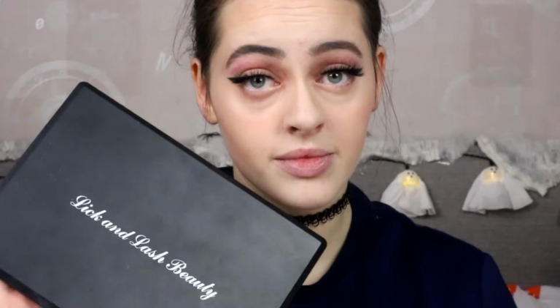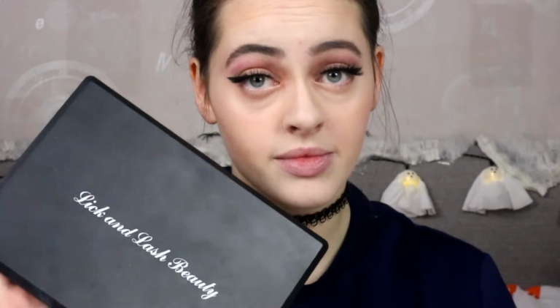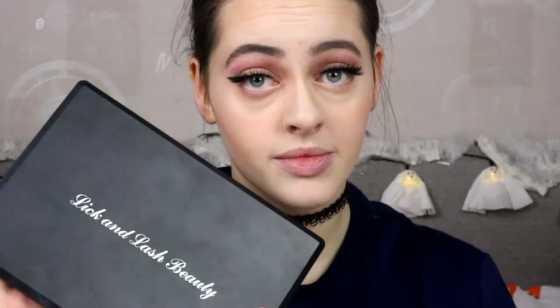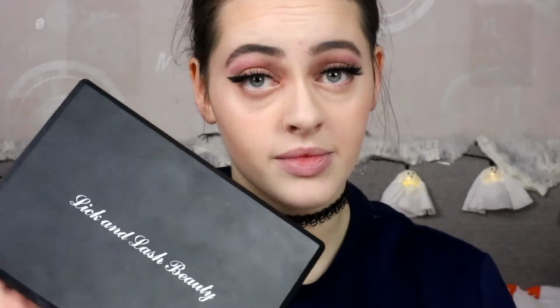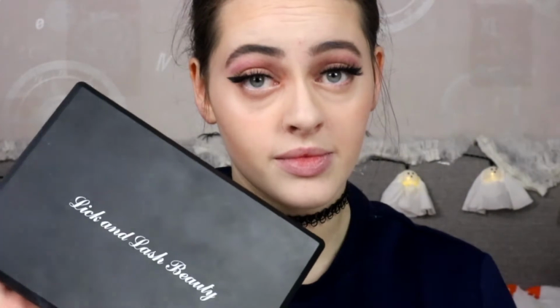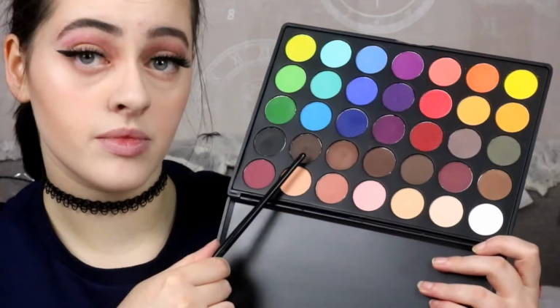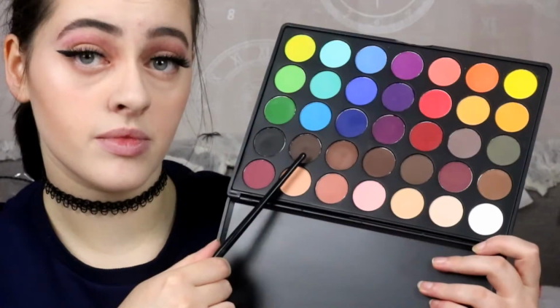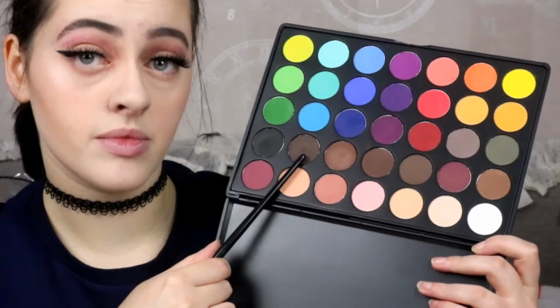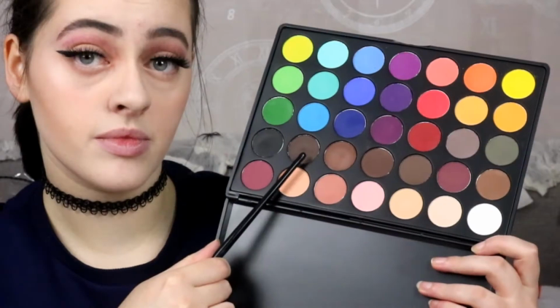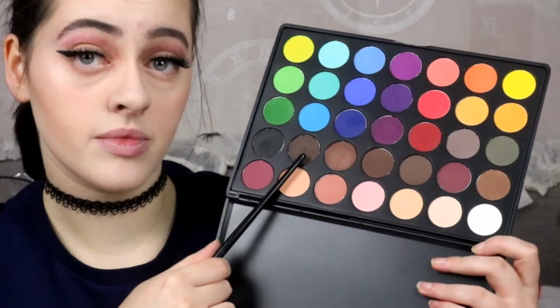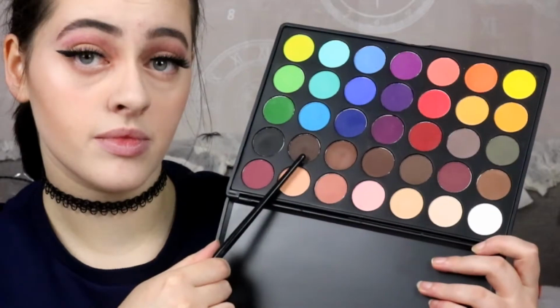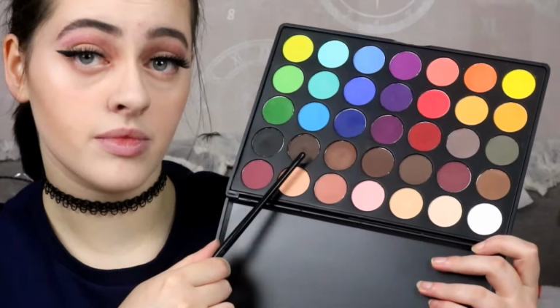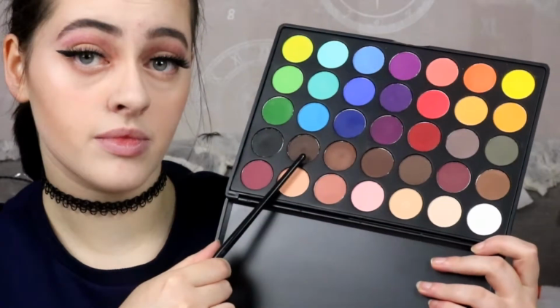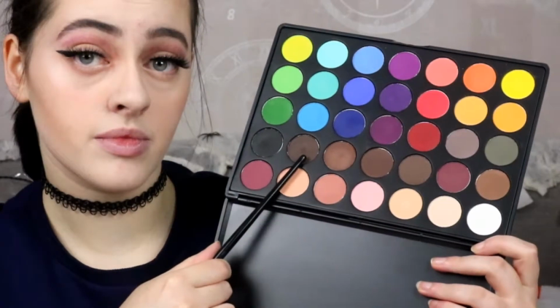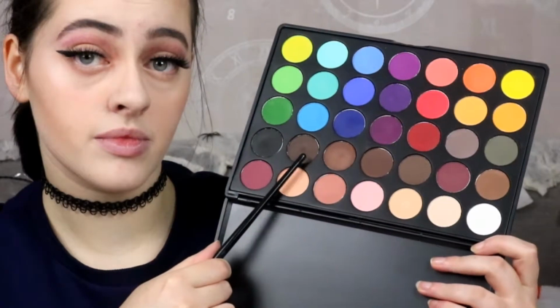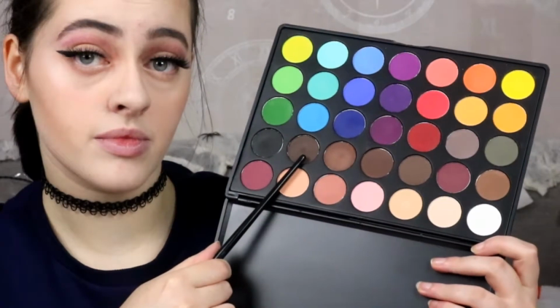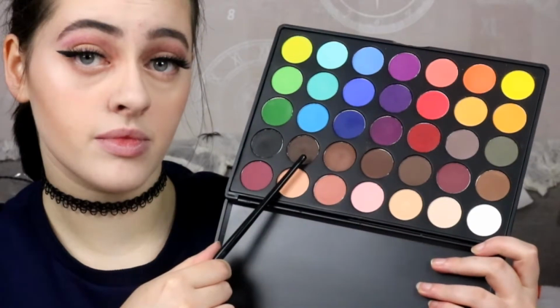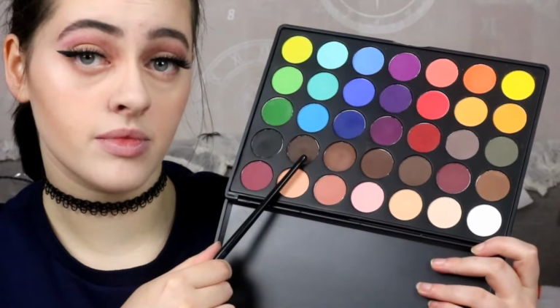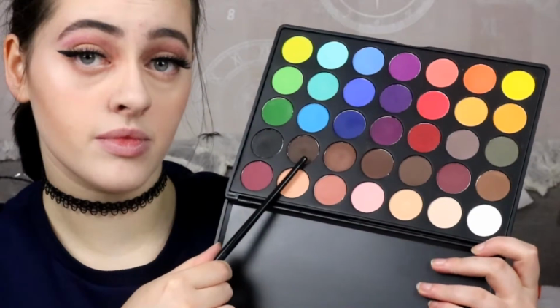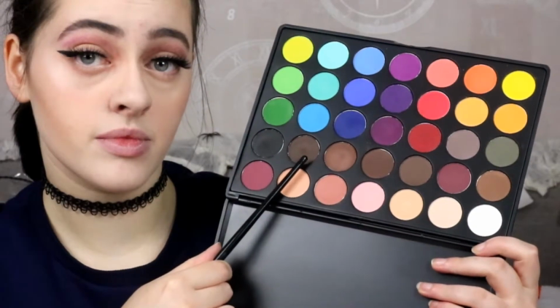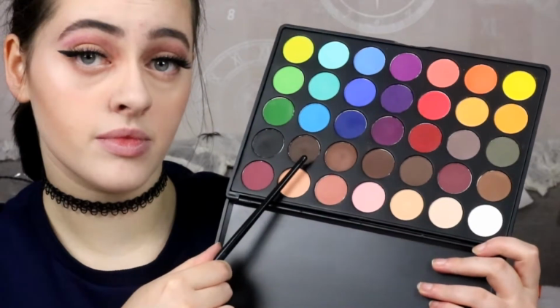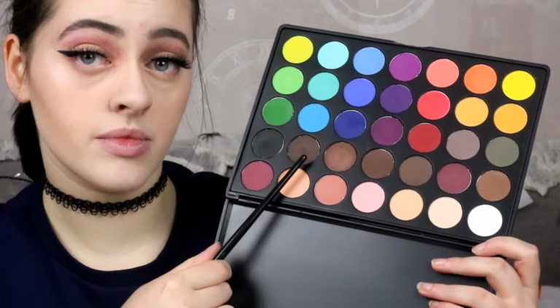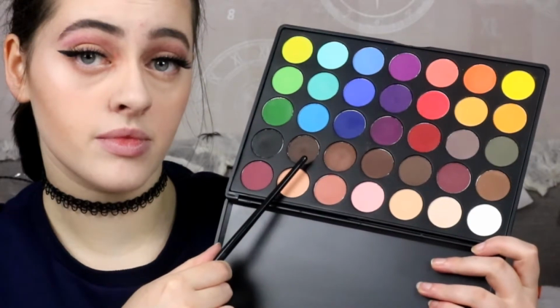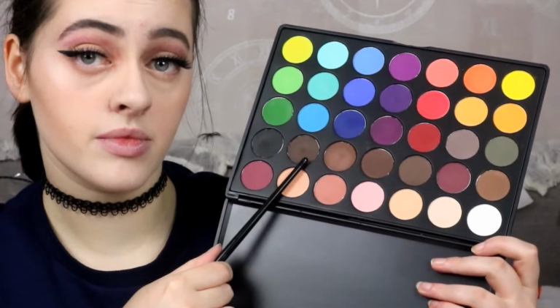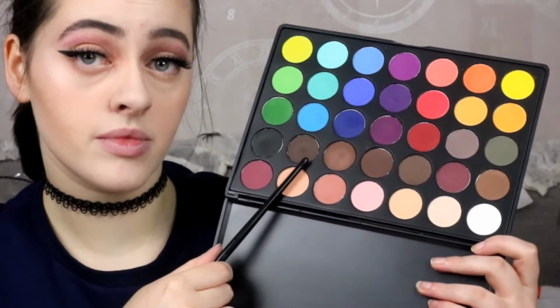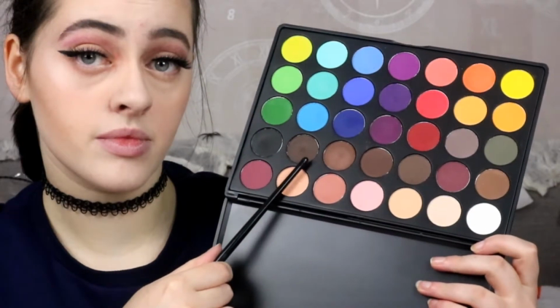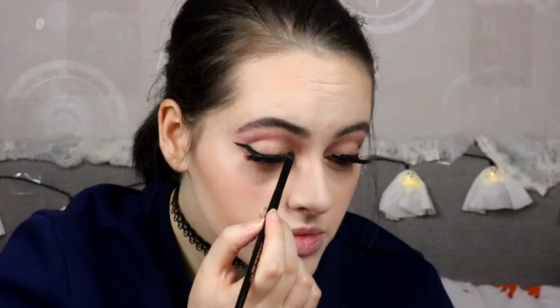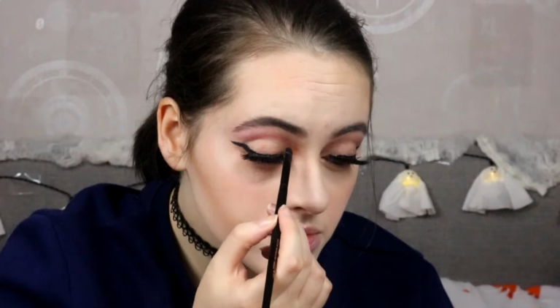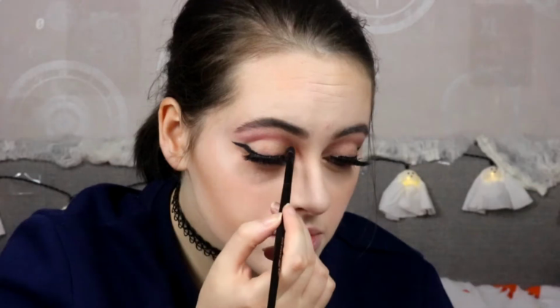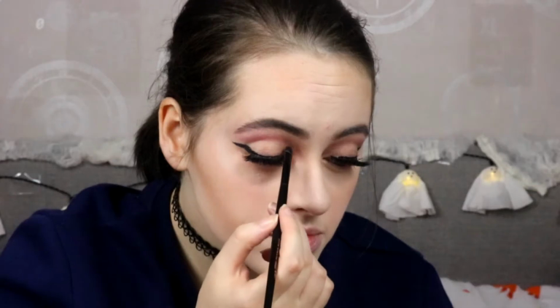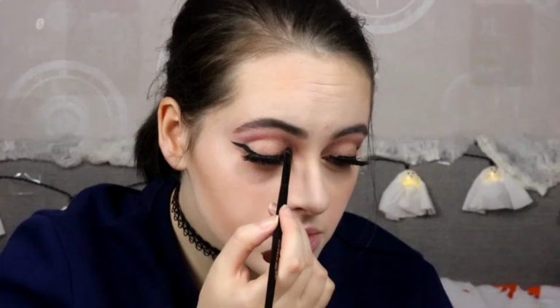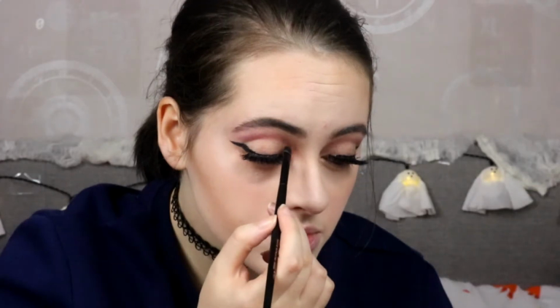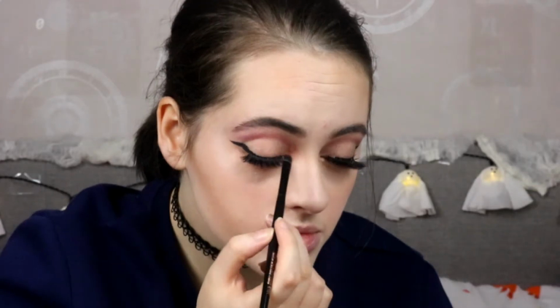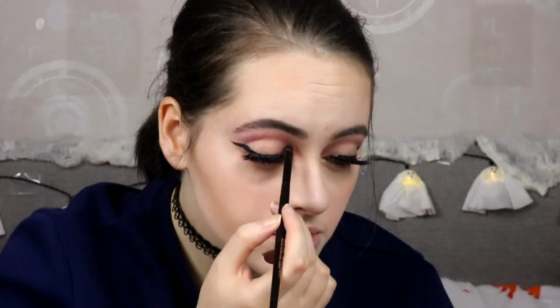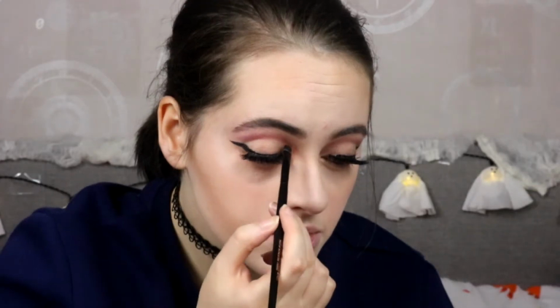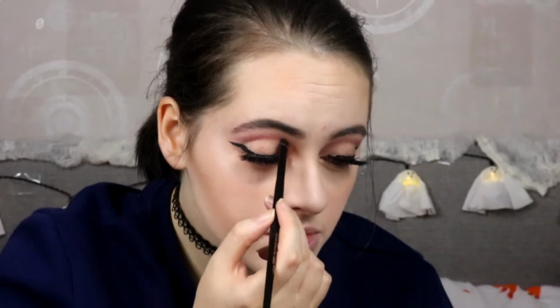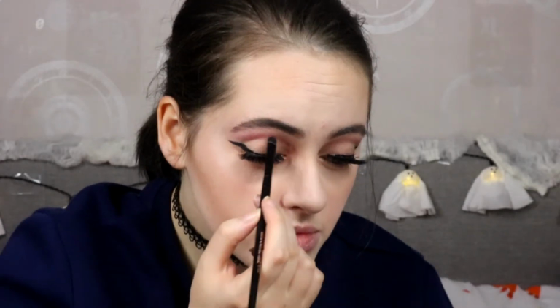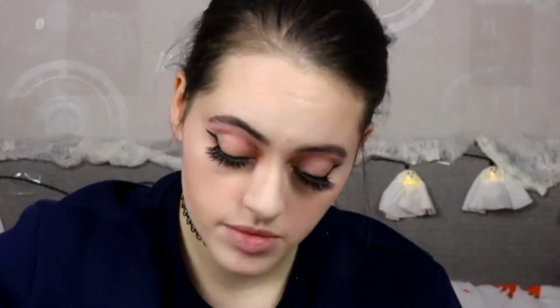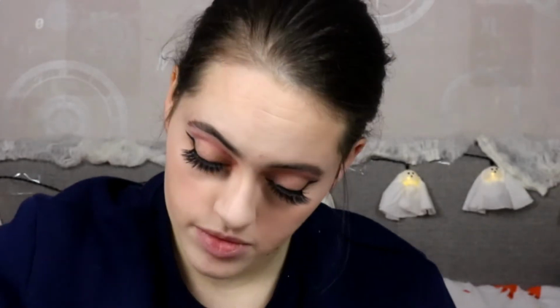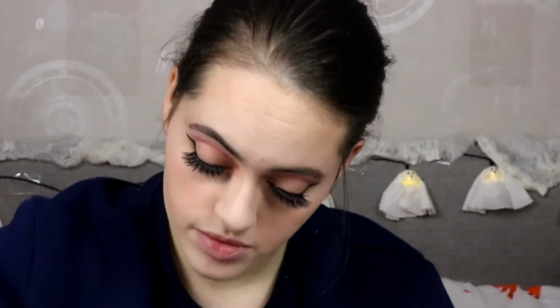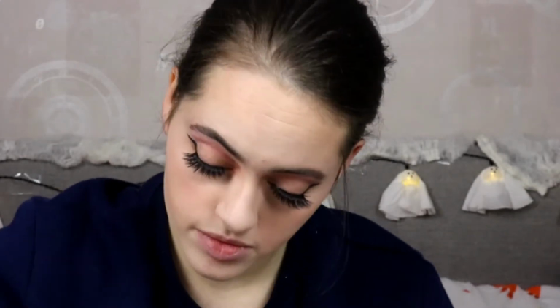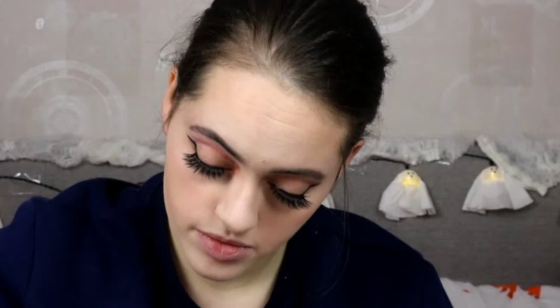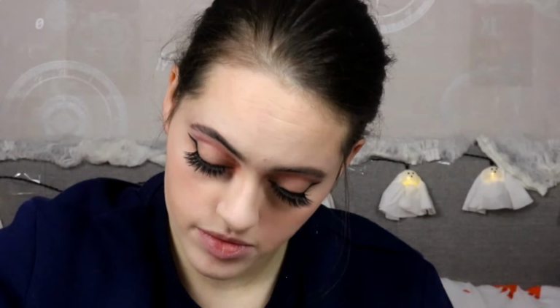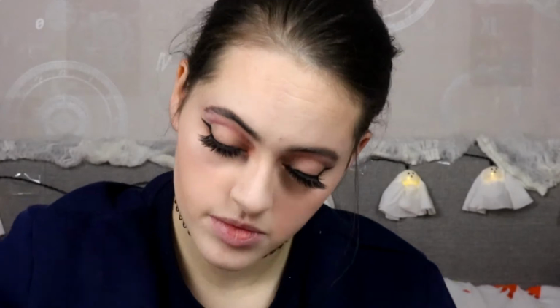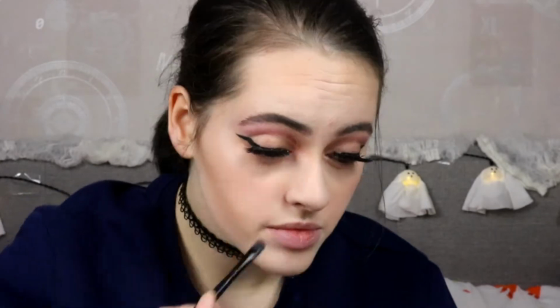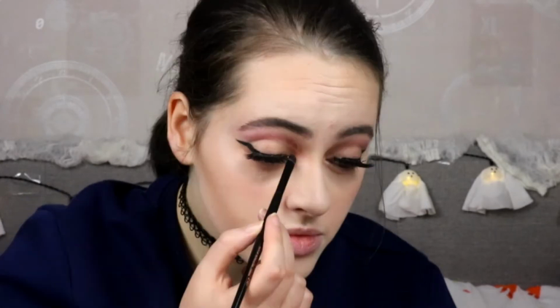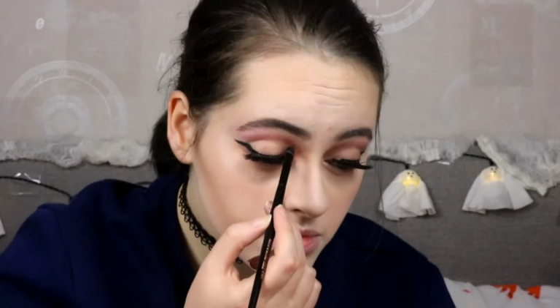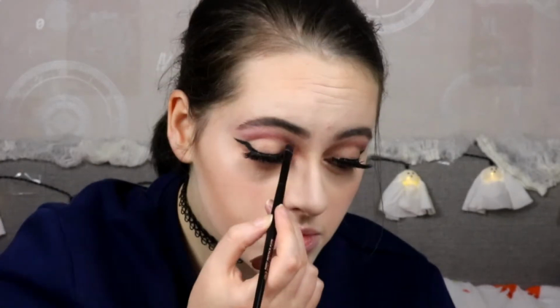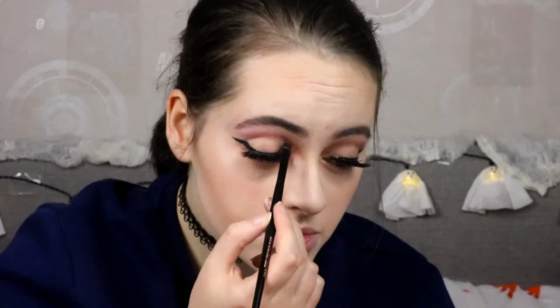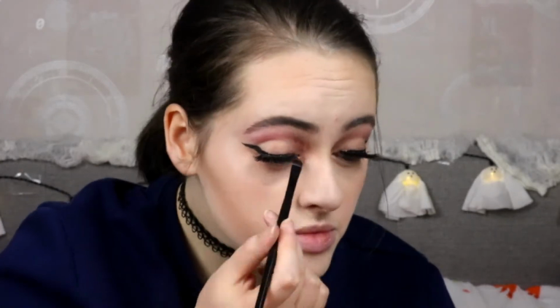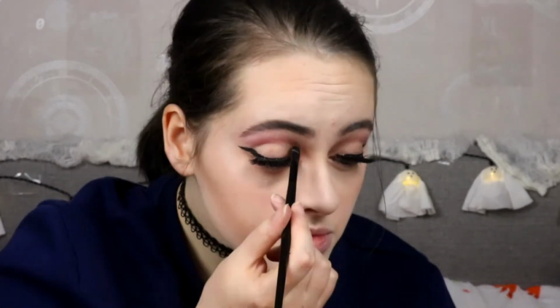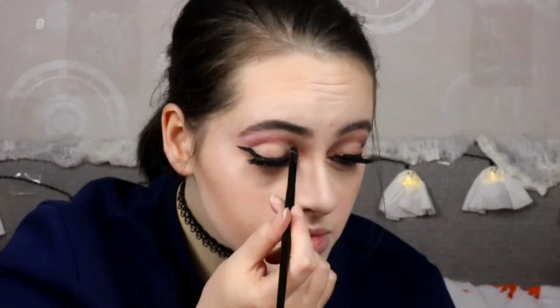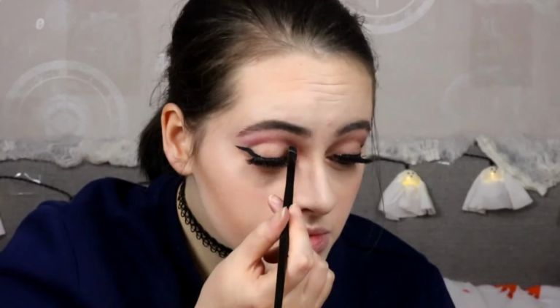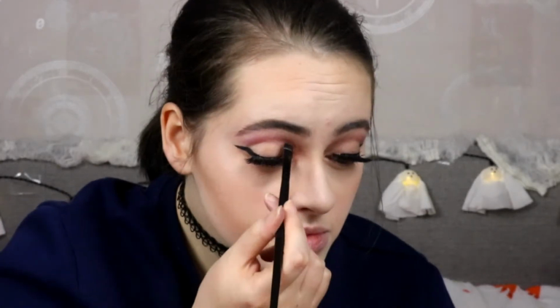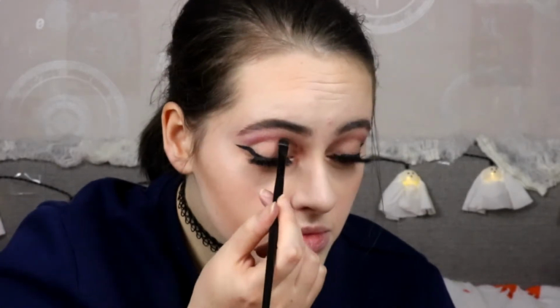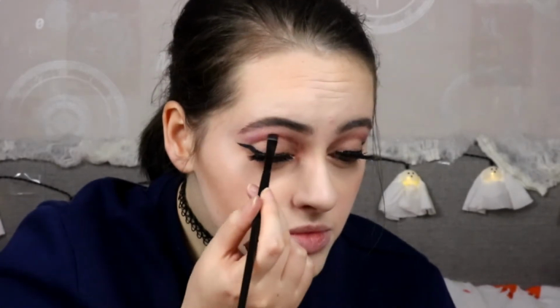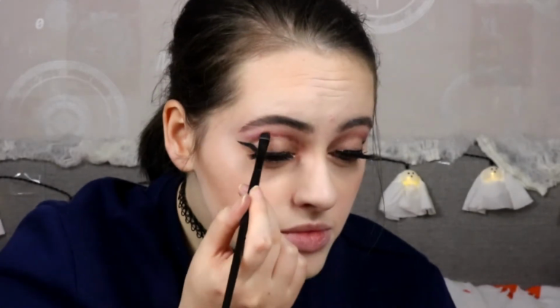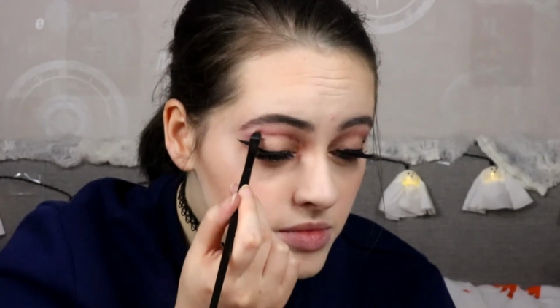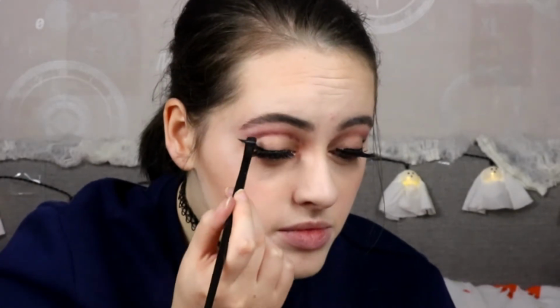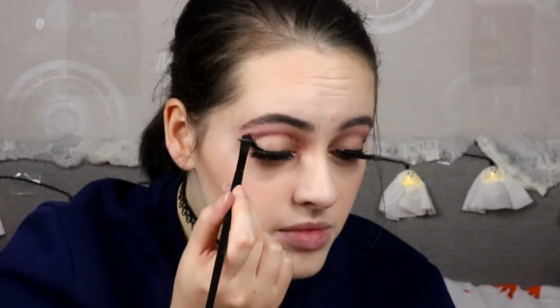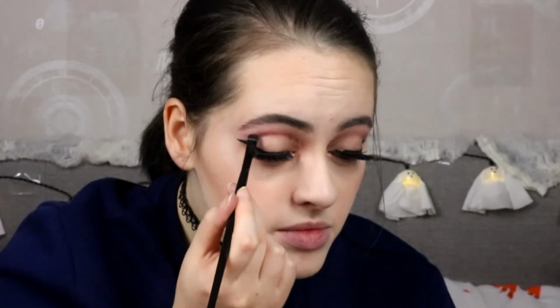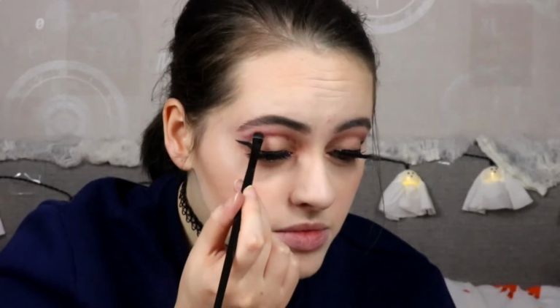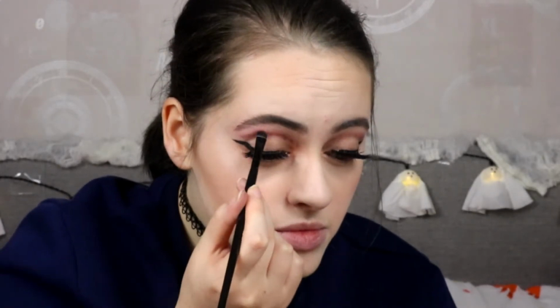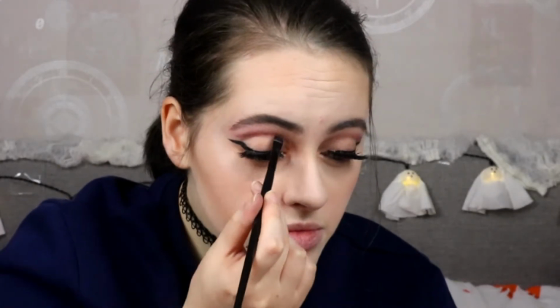I'm going in with my Lick and Lash Beauty, going in with this brown shade, and I'm going to line my crease and then smudge it out.